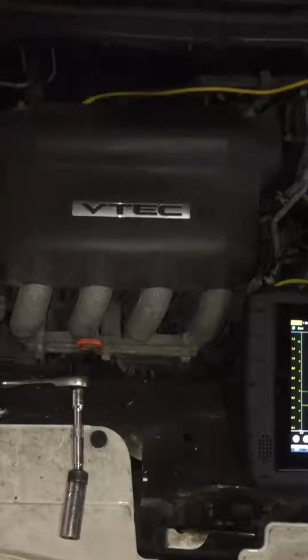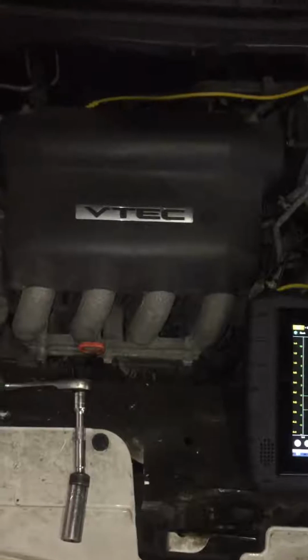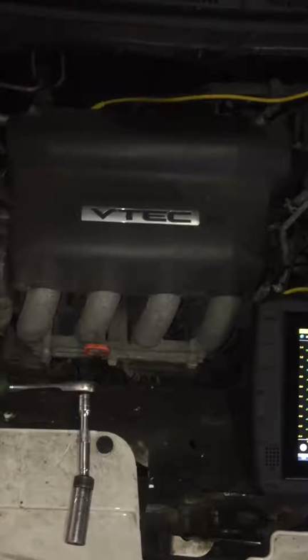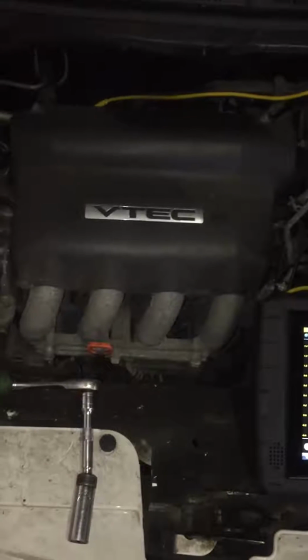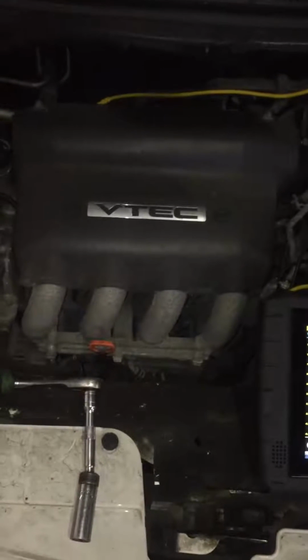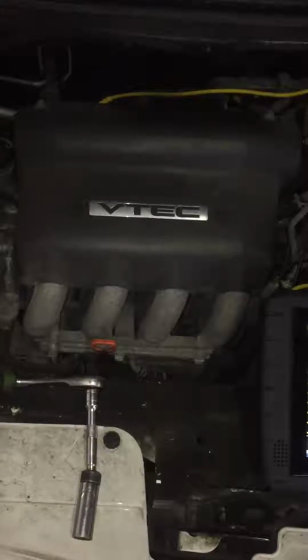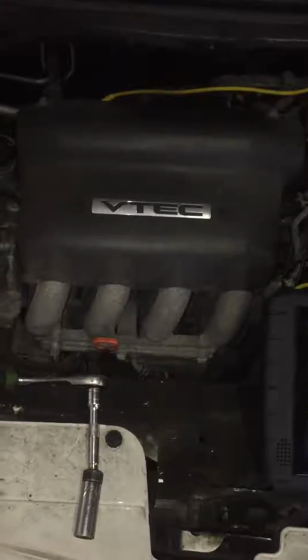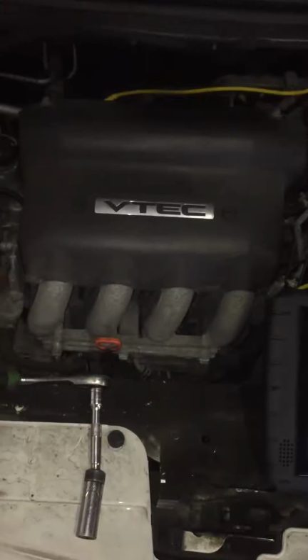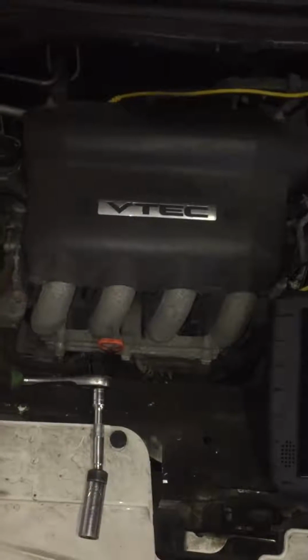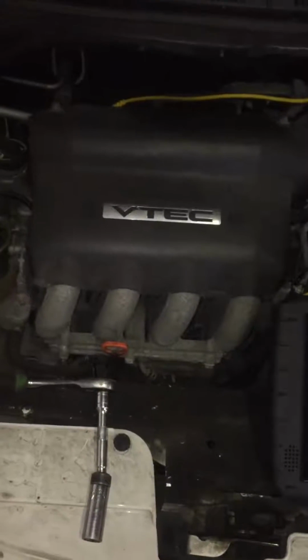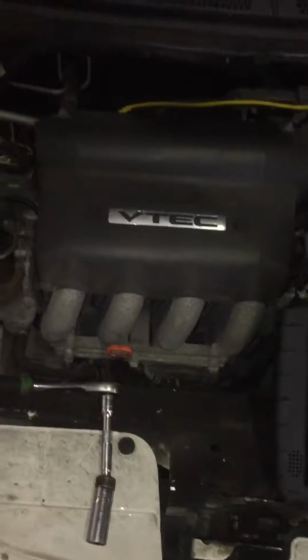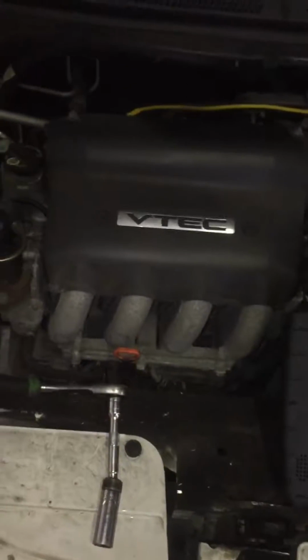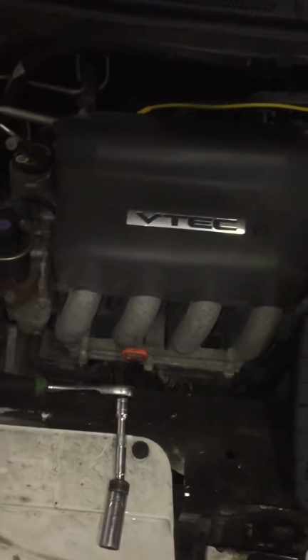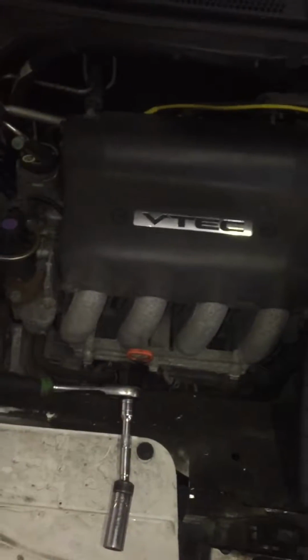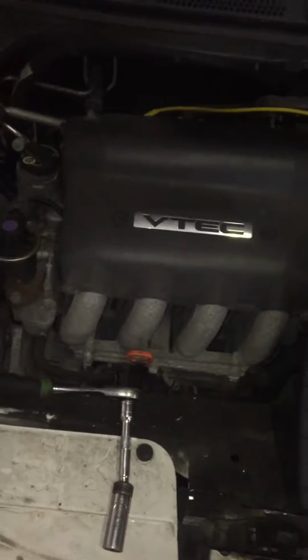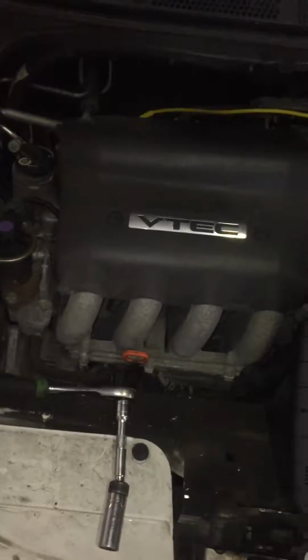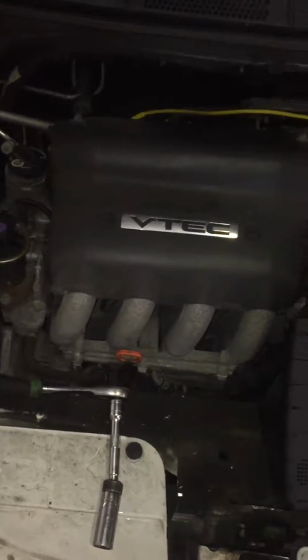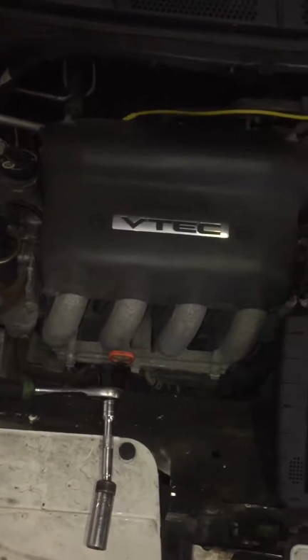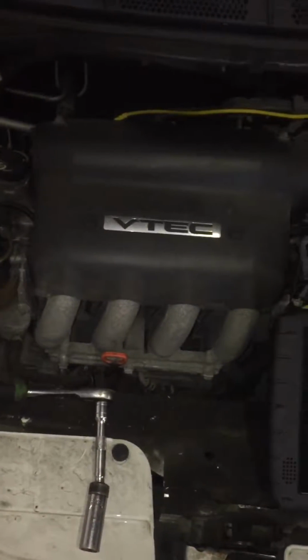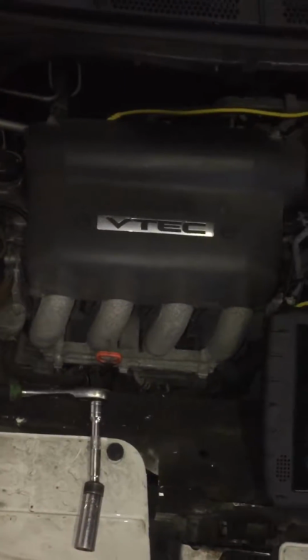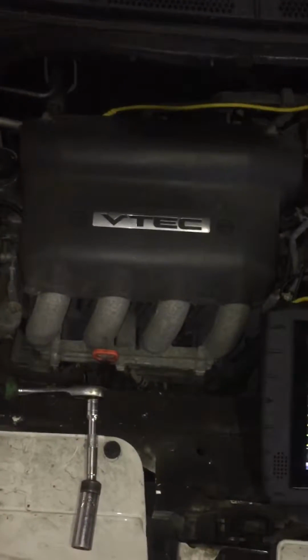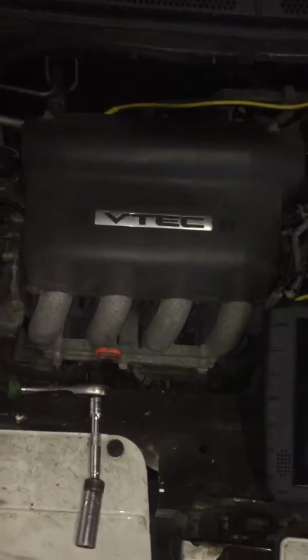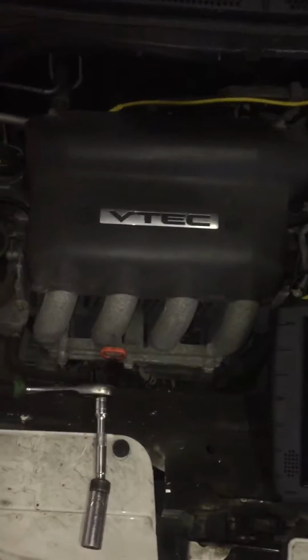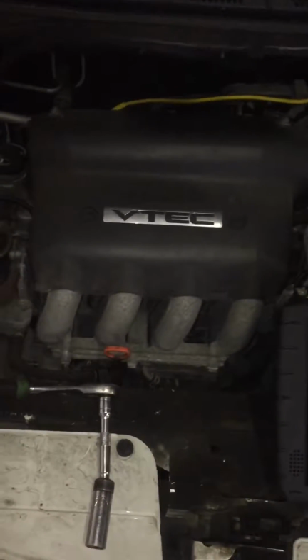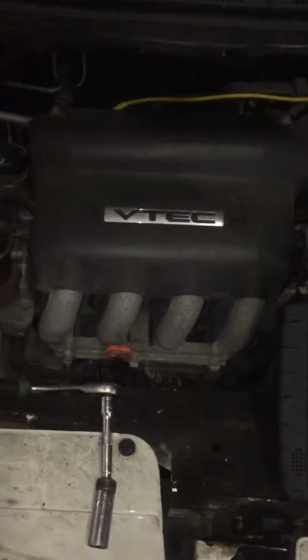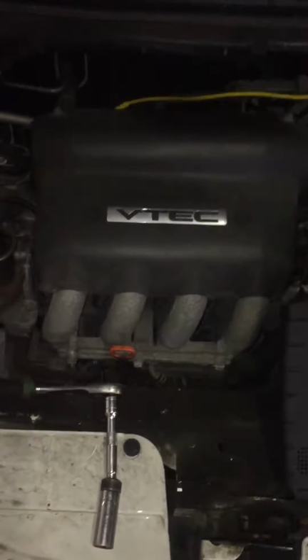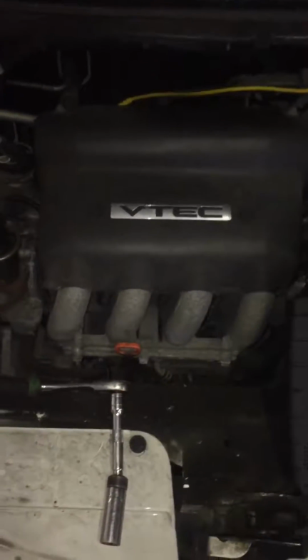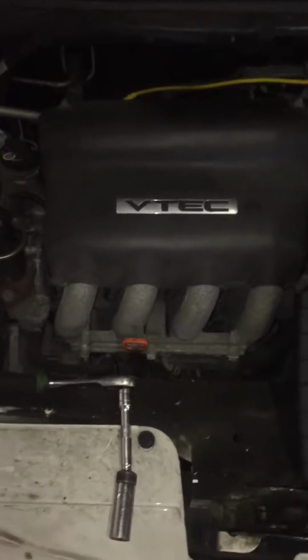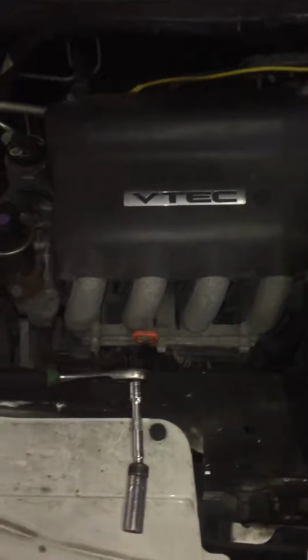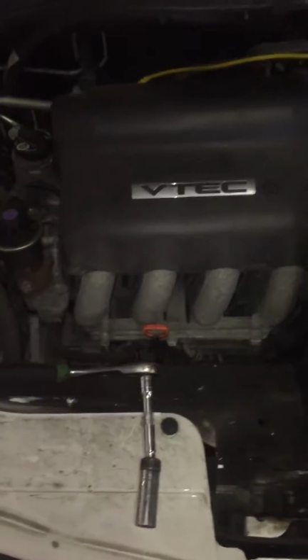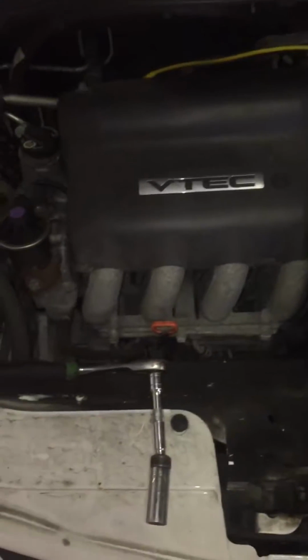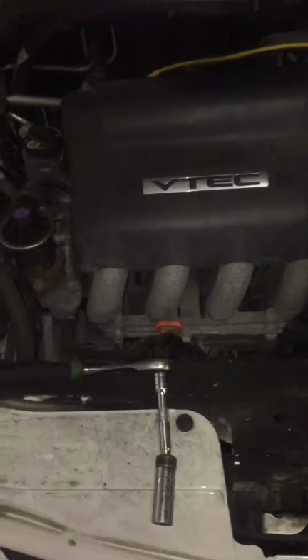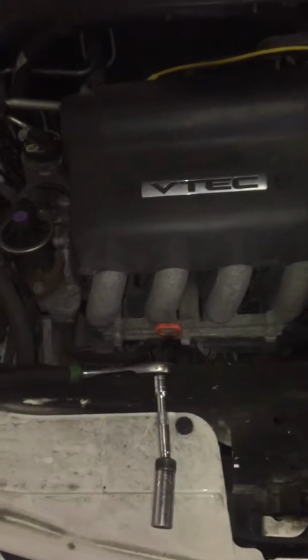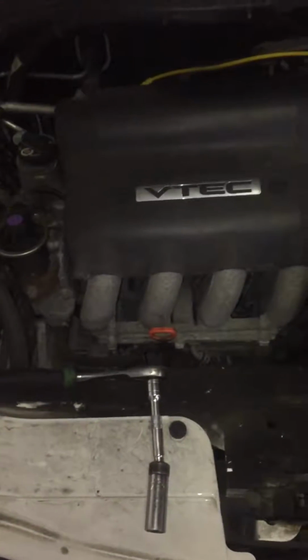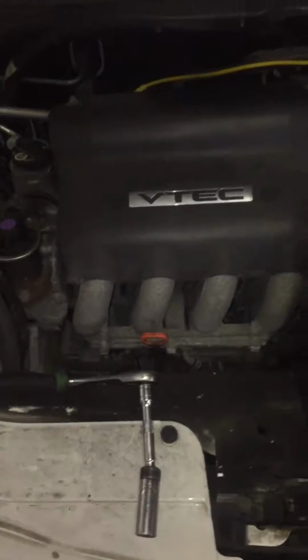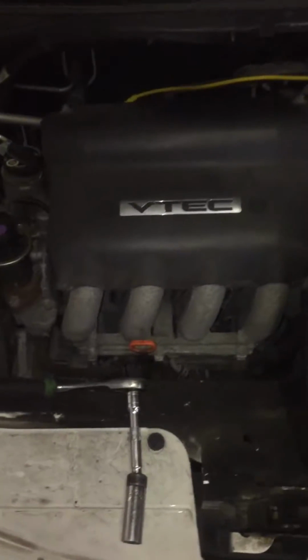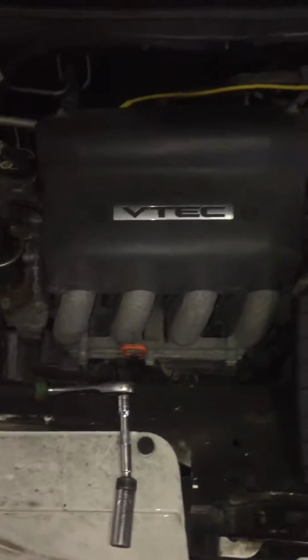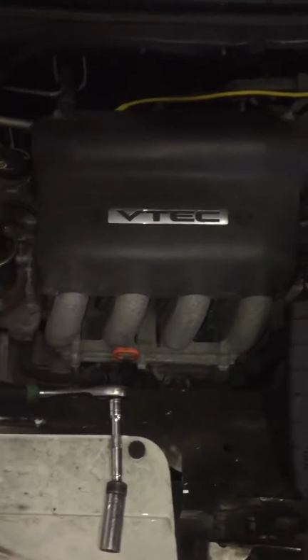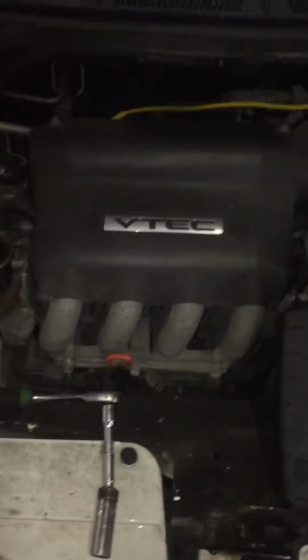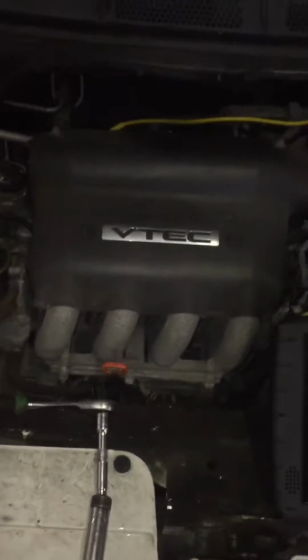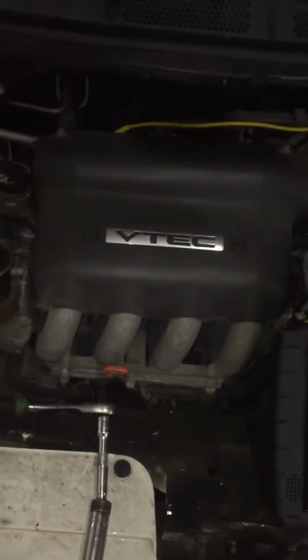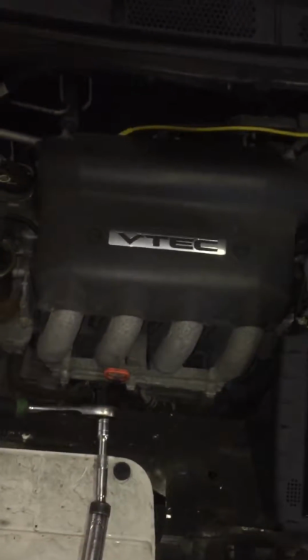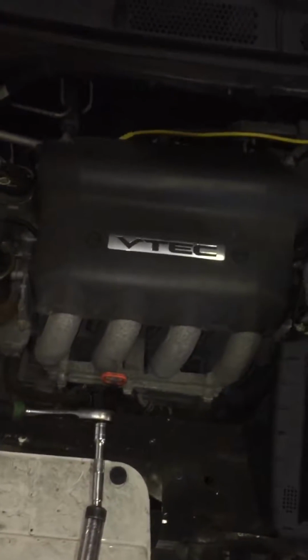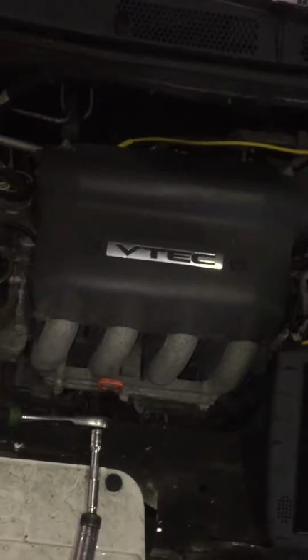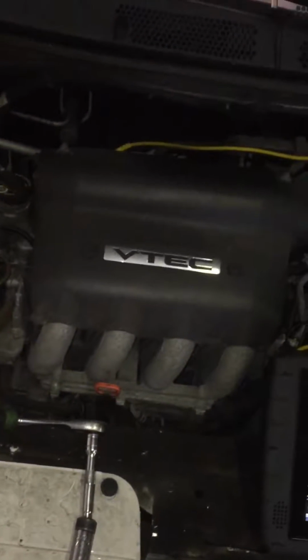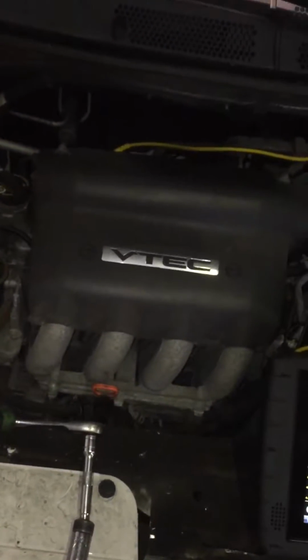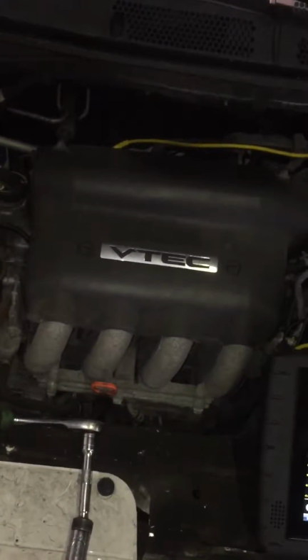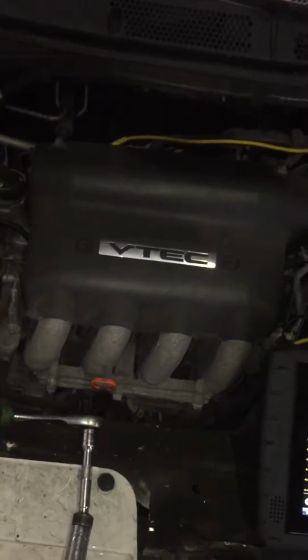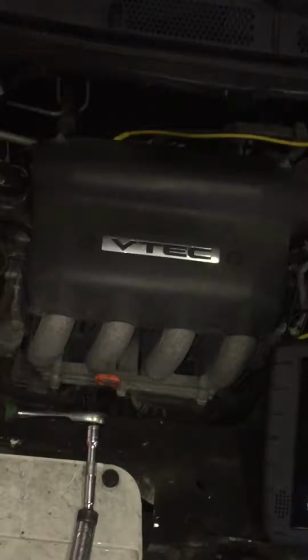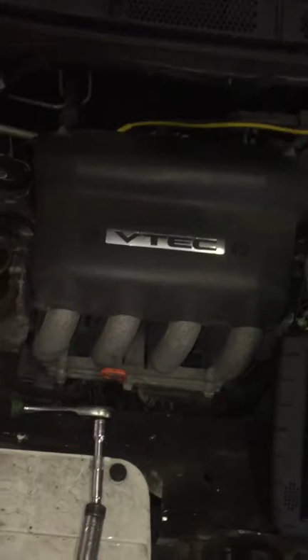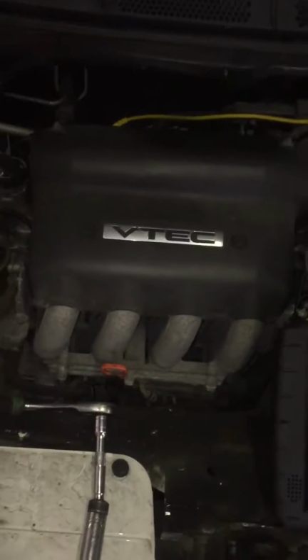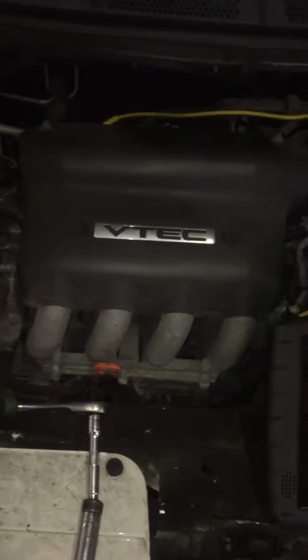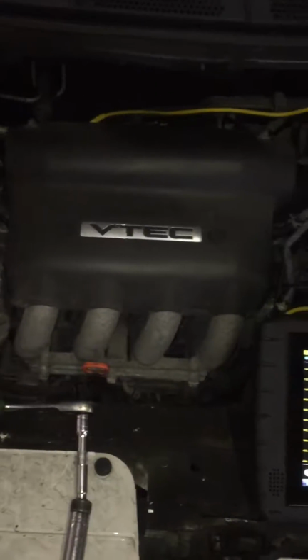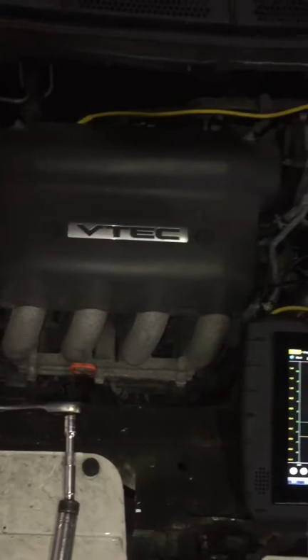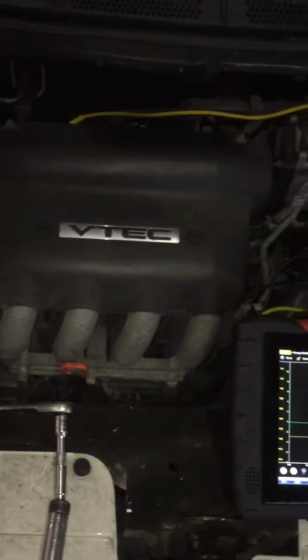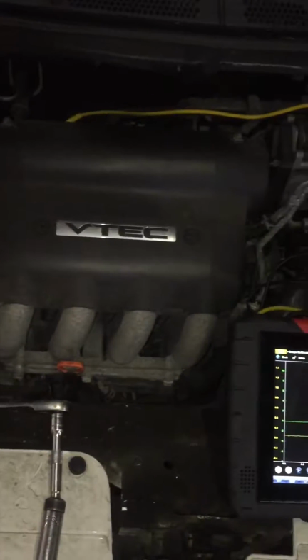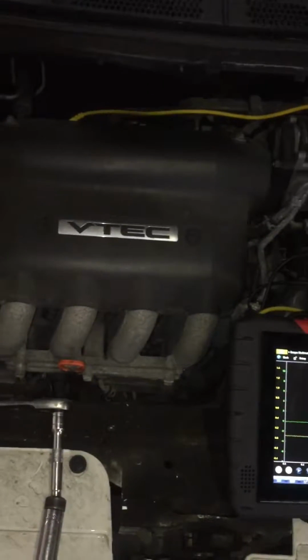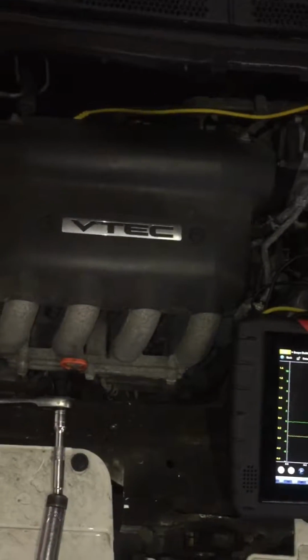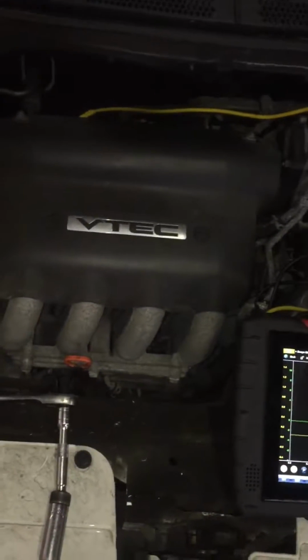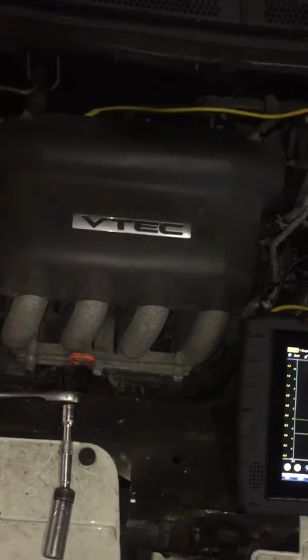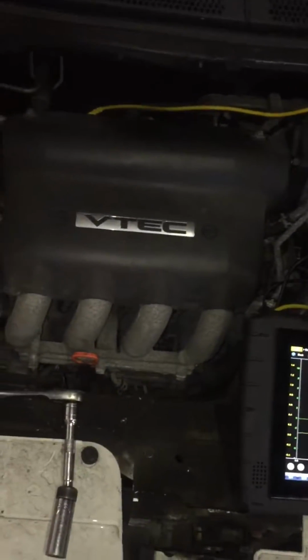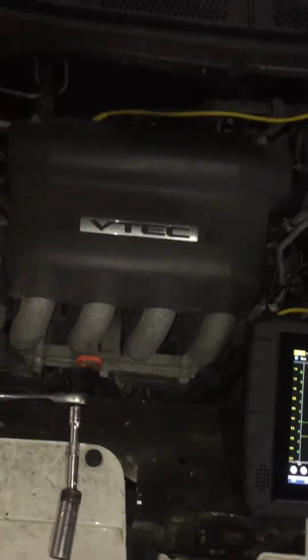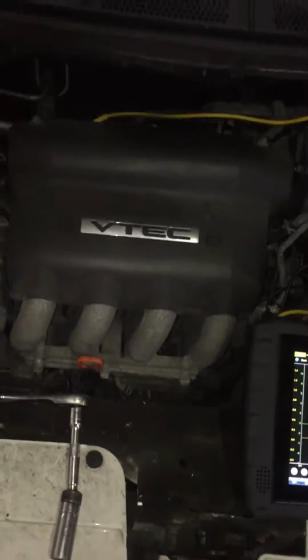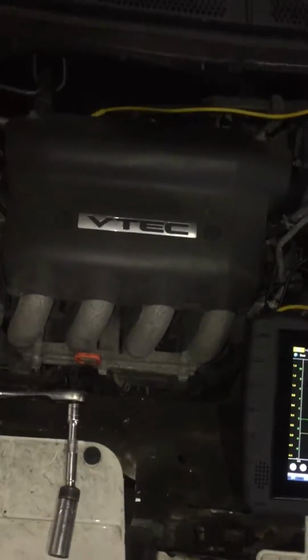Compression test on a 2007 Honda Fit — in case you are googling and that's how you found my video — to show you how to do it.